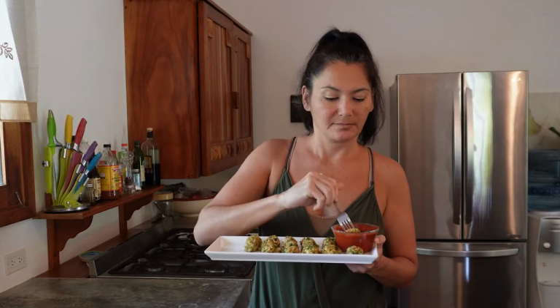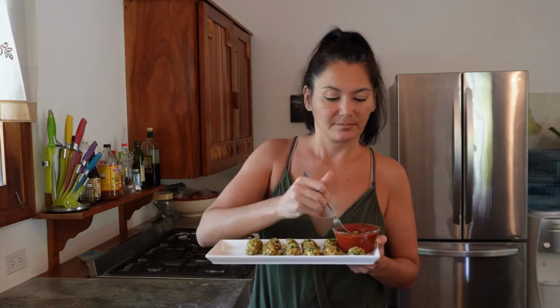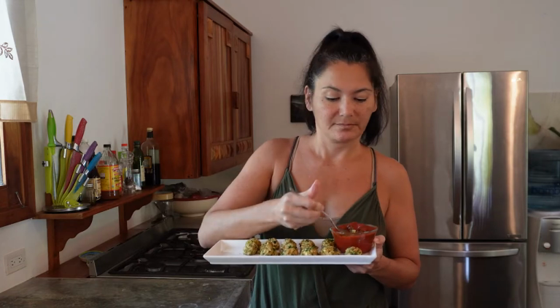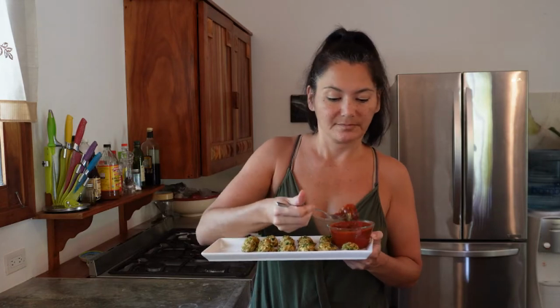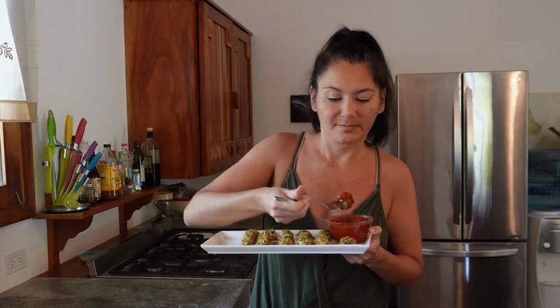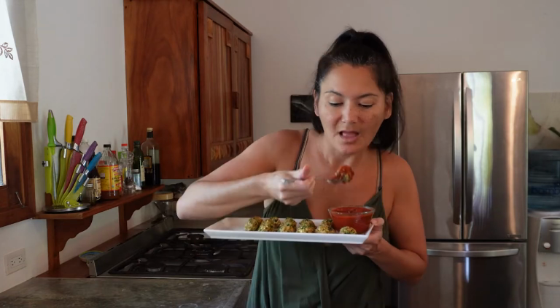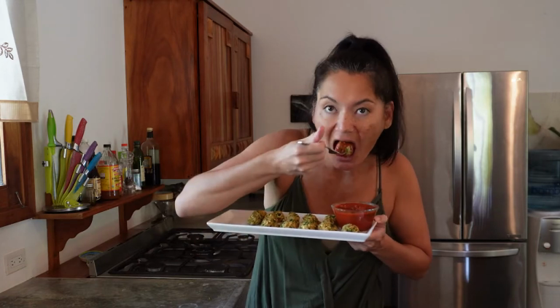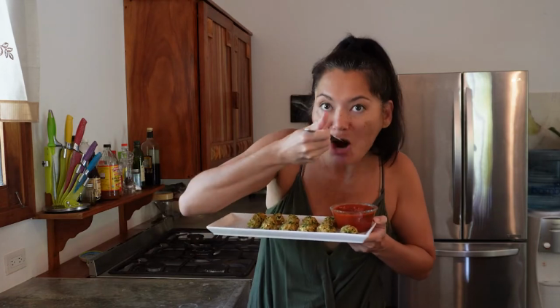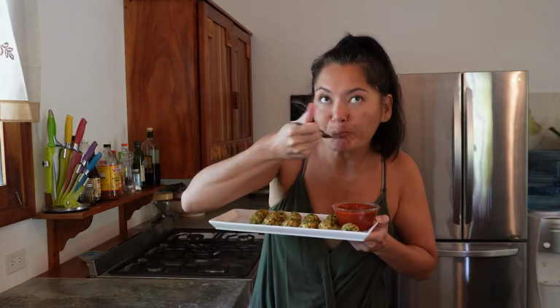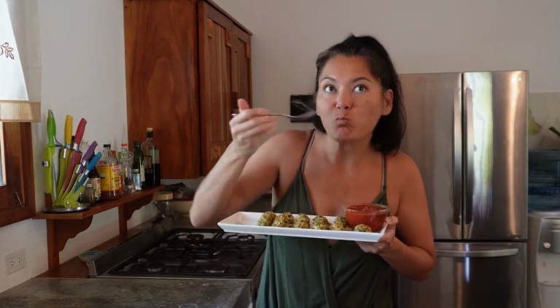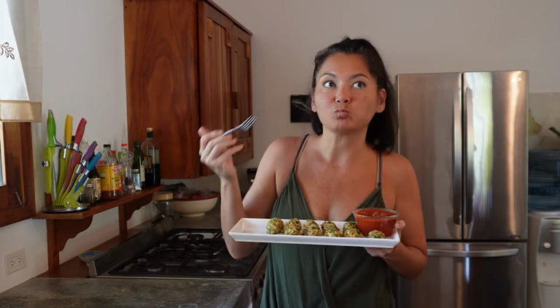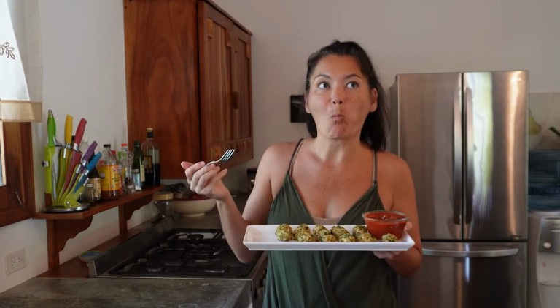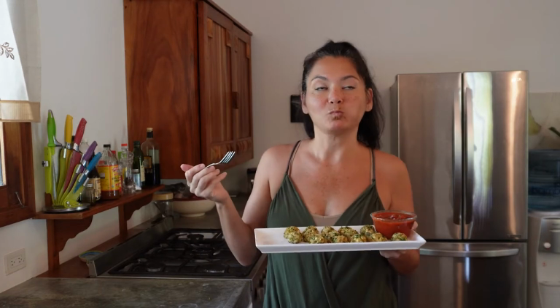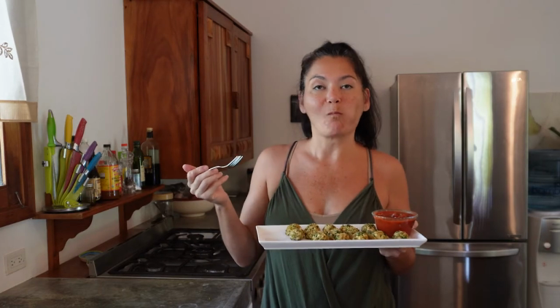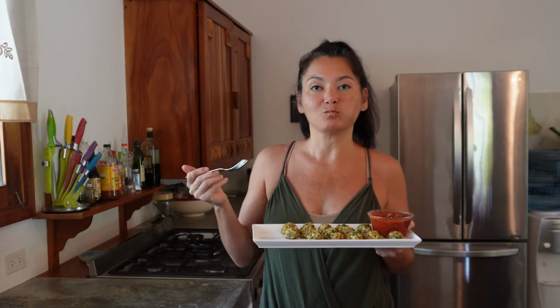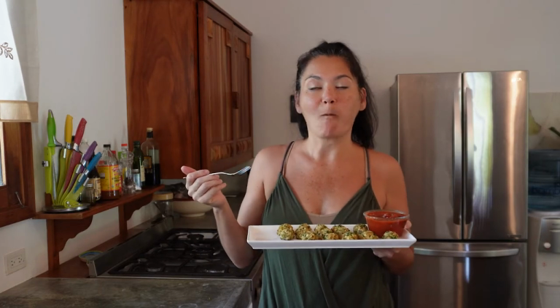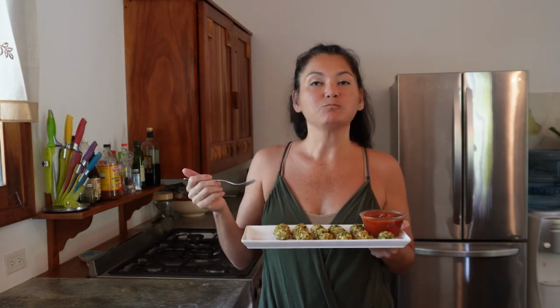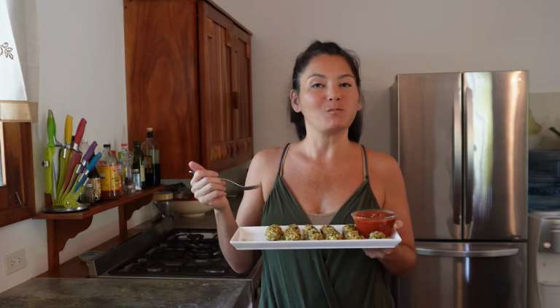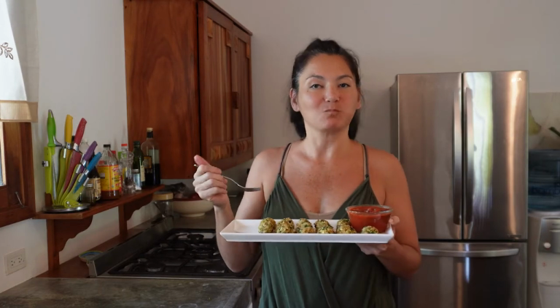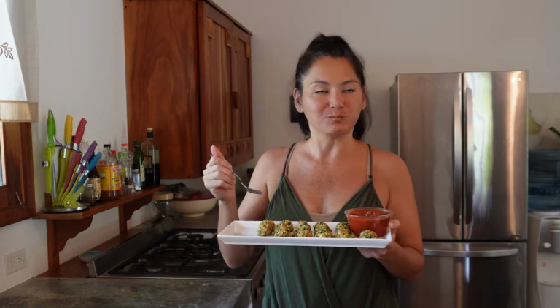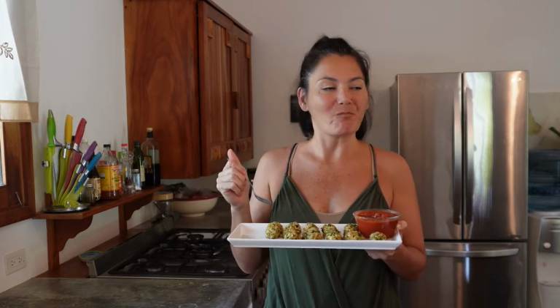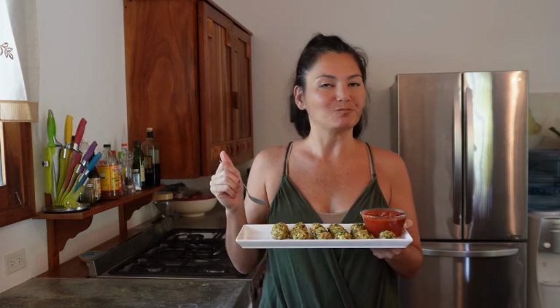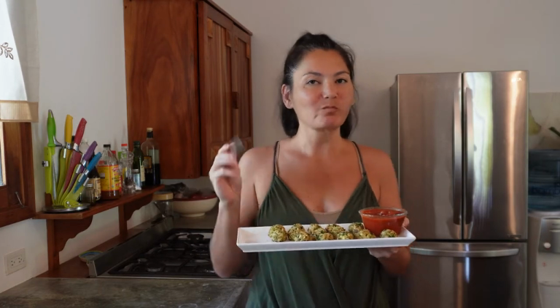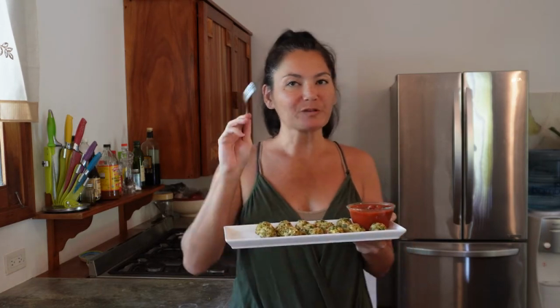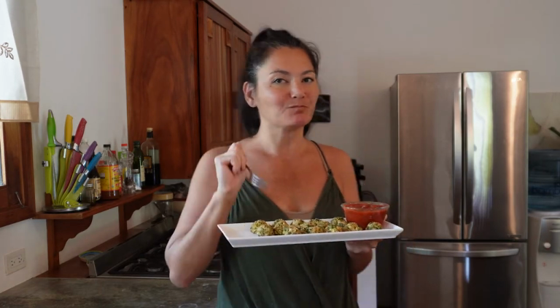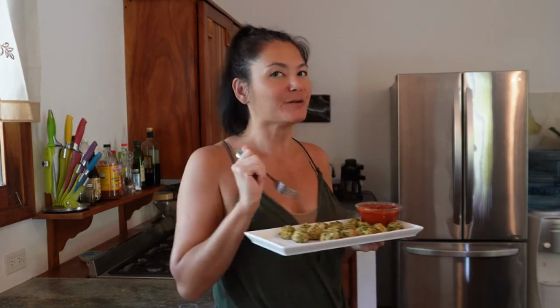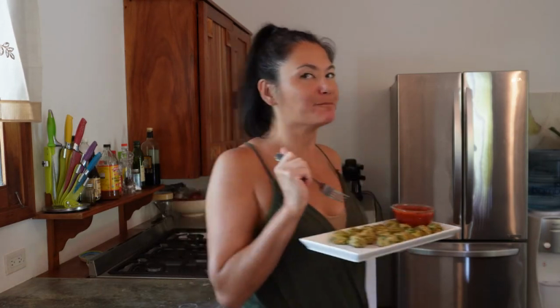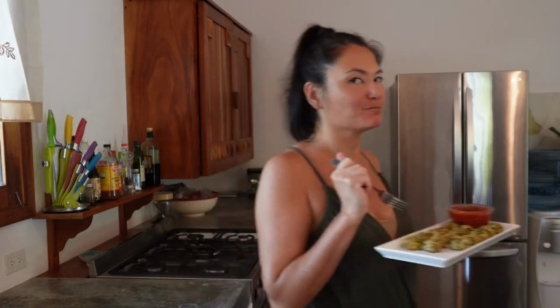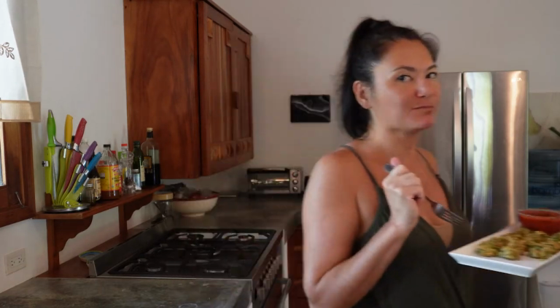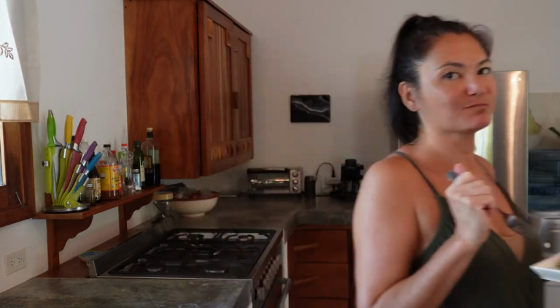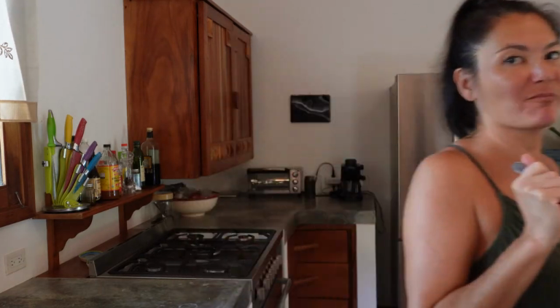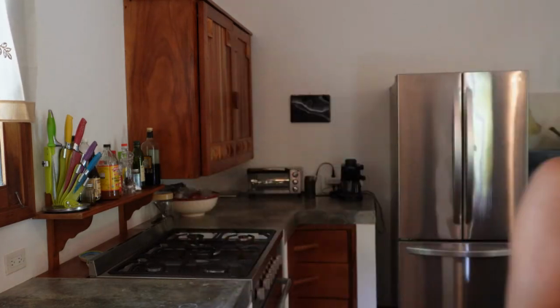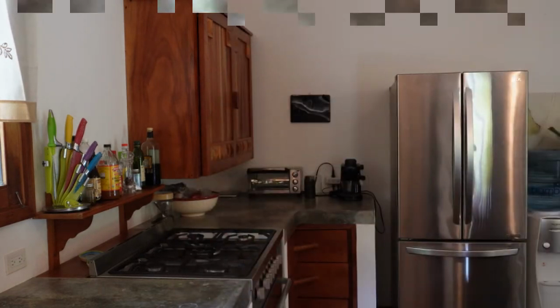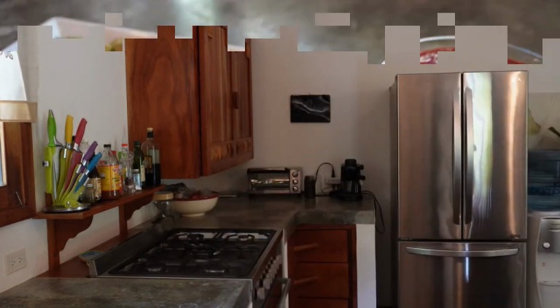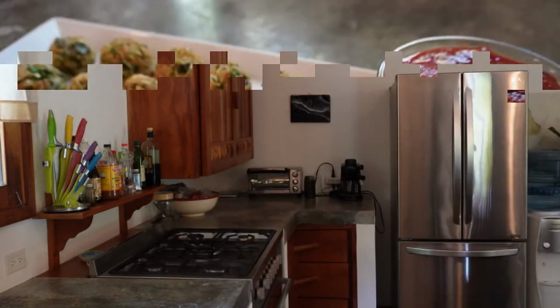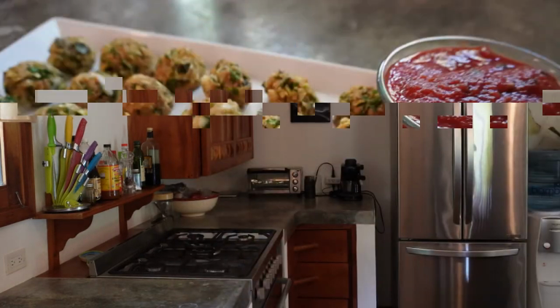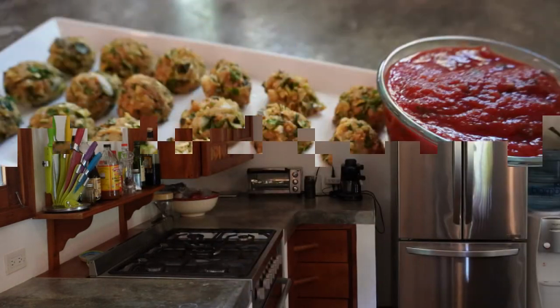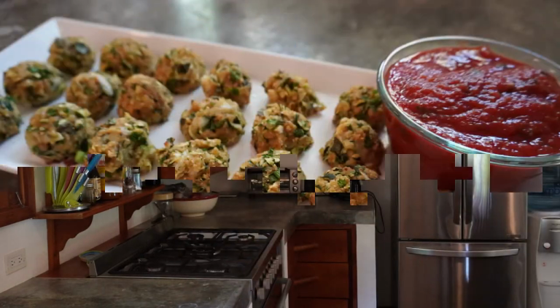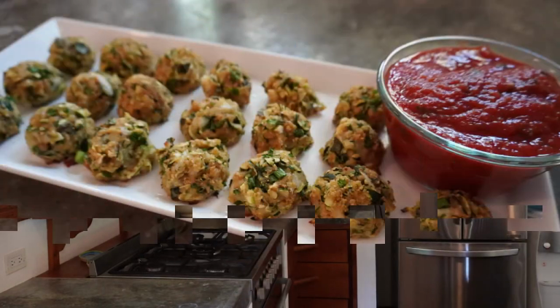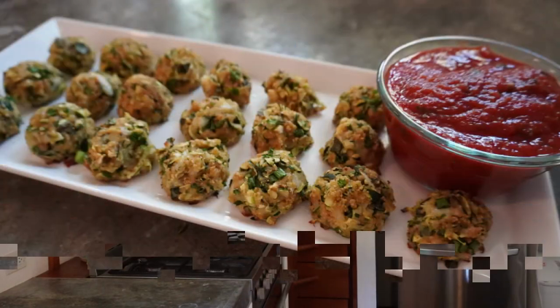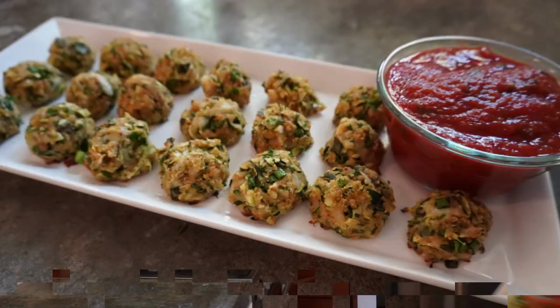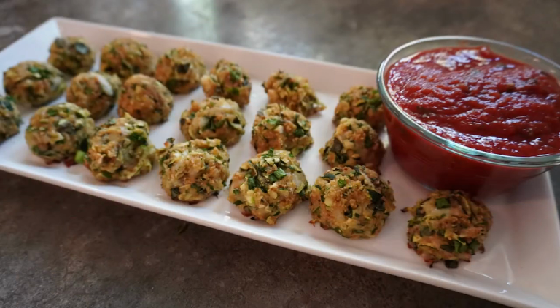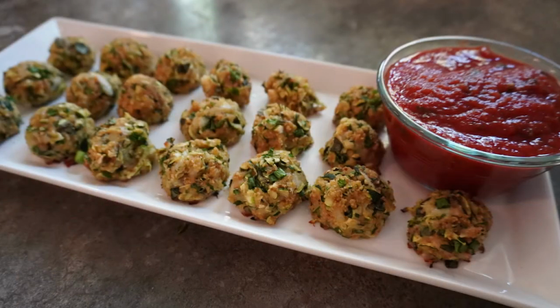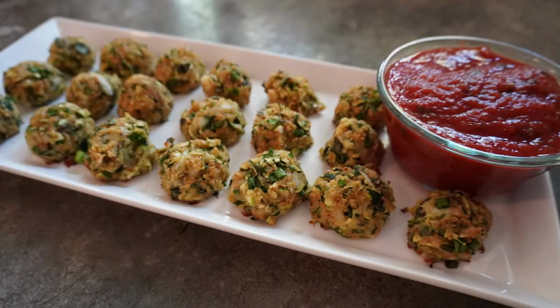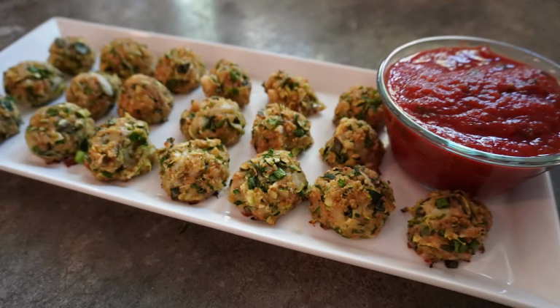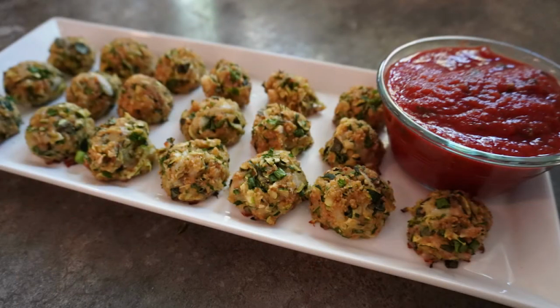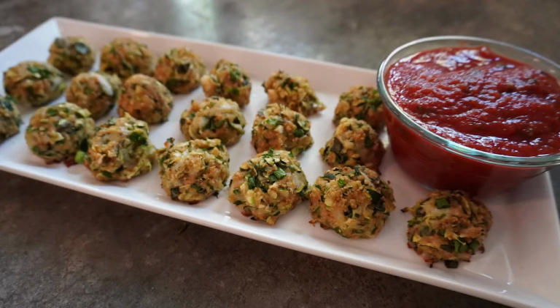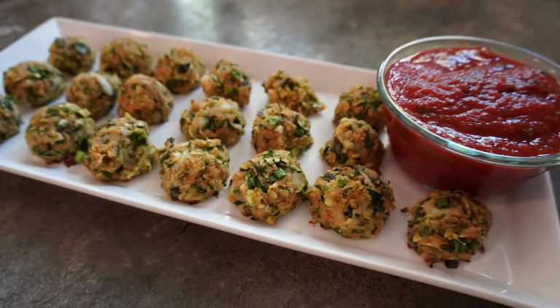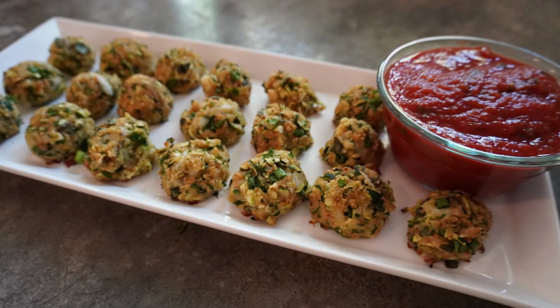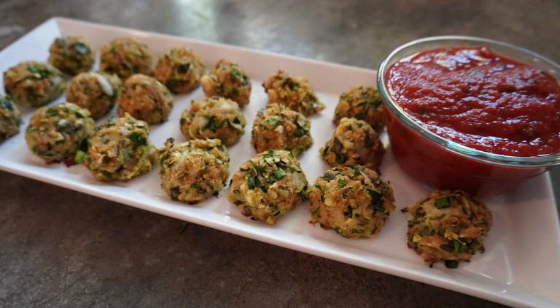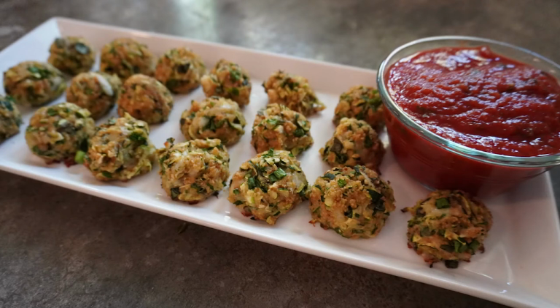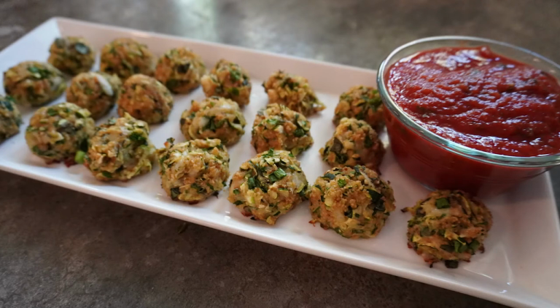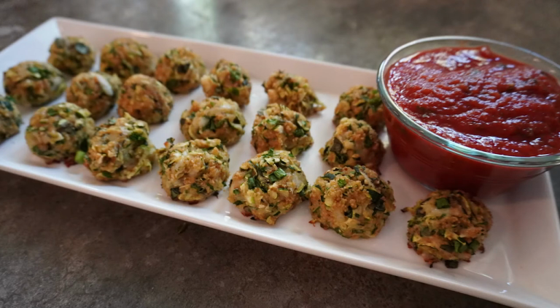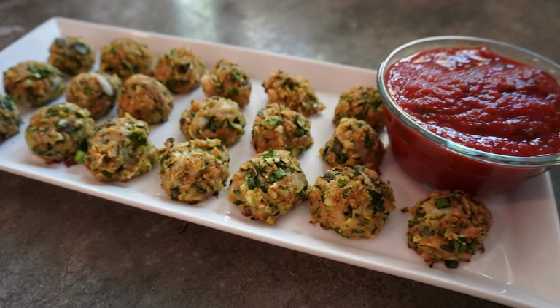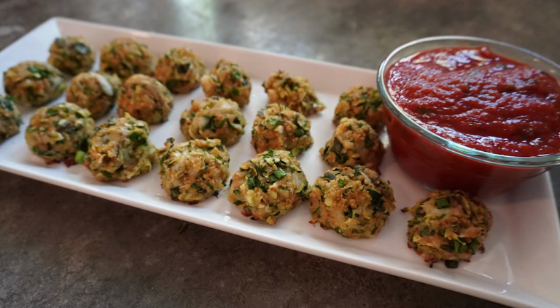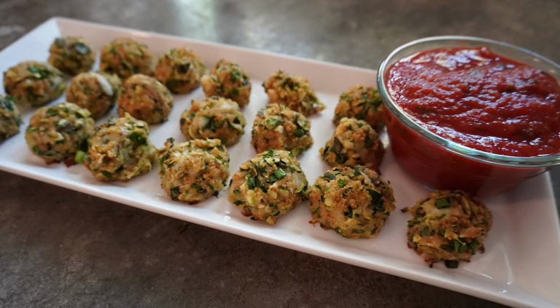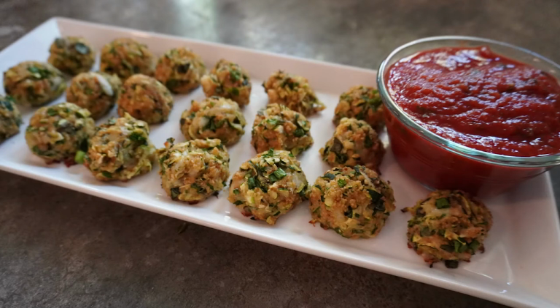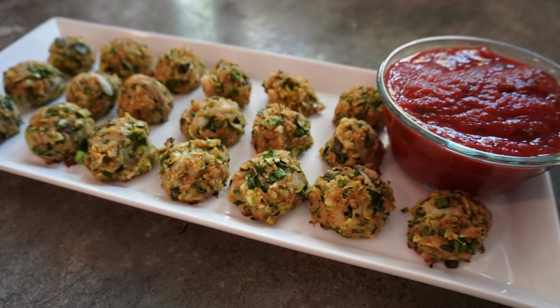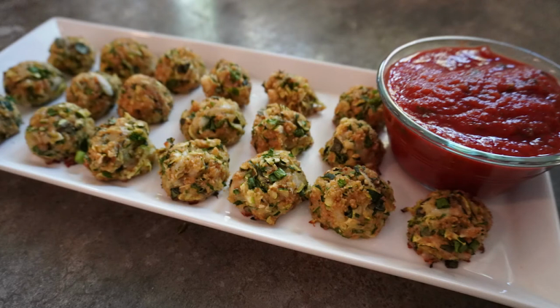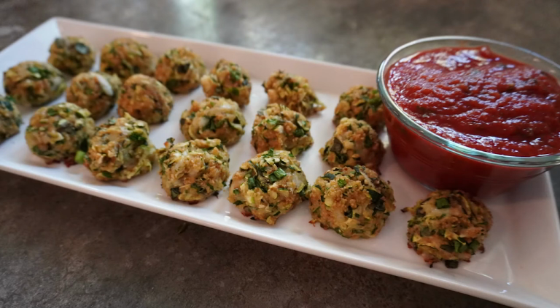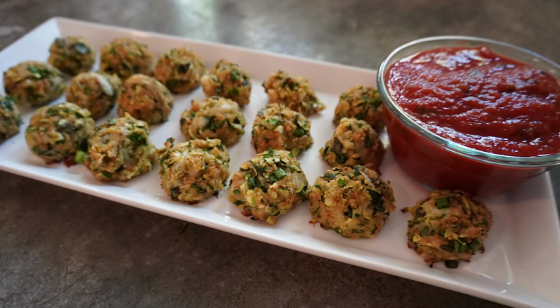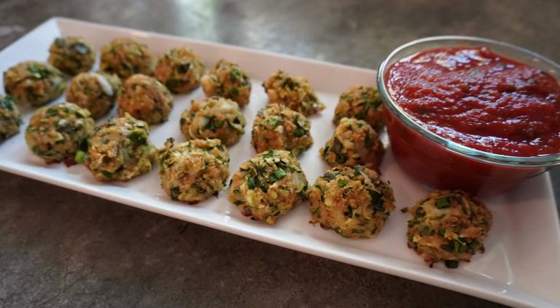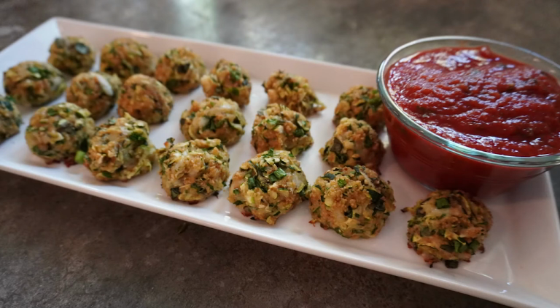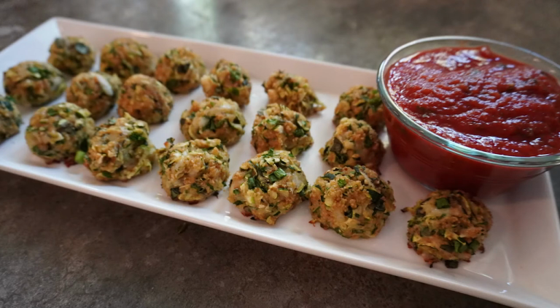You can serve it alone or with warm marinara sauce for dipping. And there you have it — zucchini garlic bites.